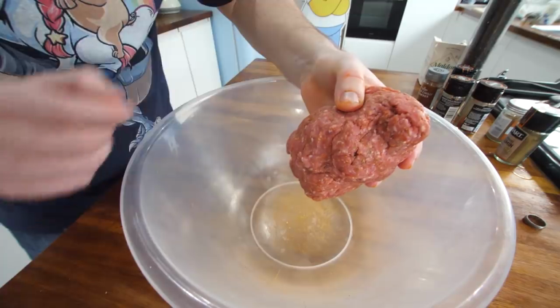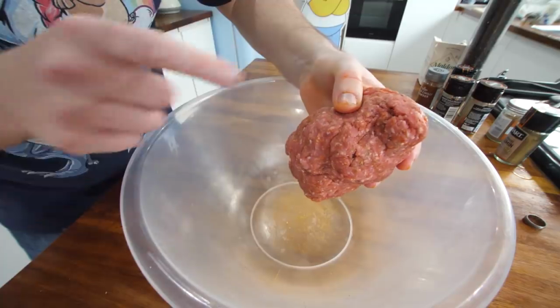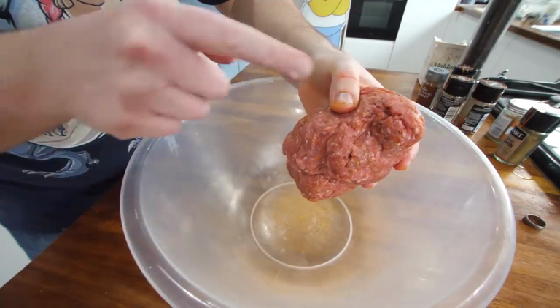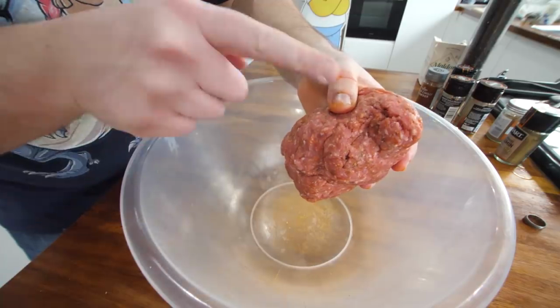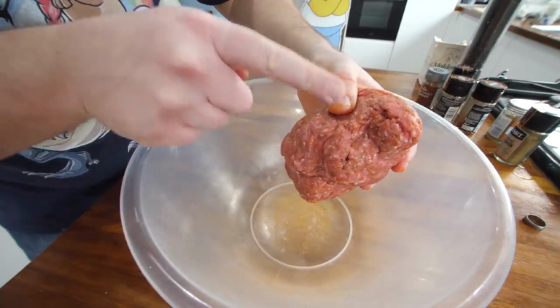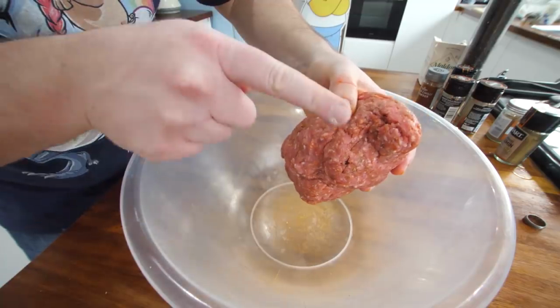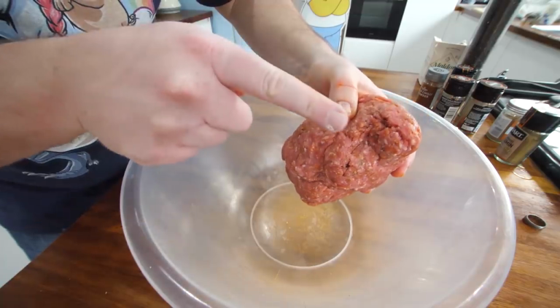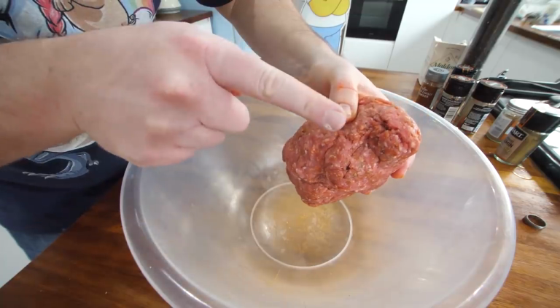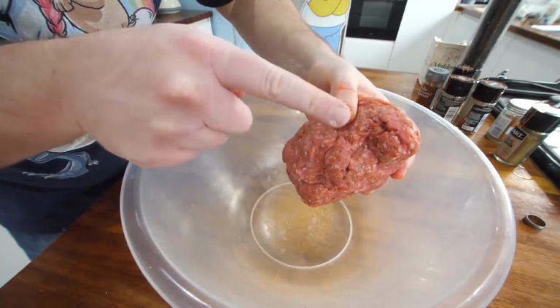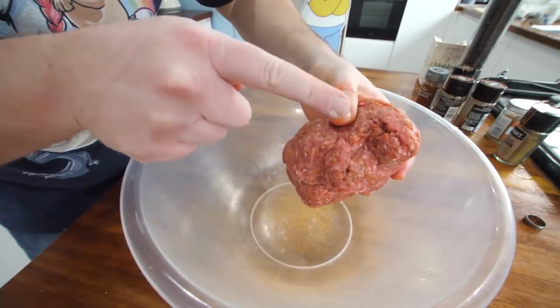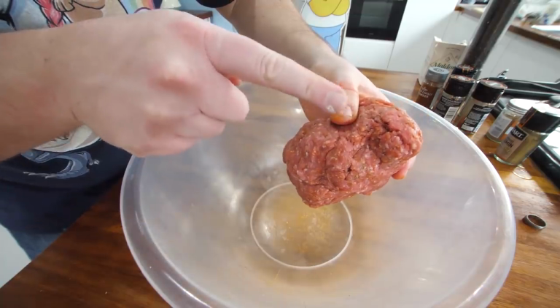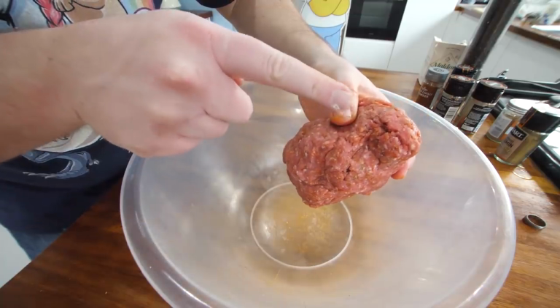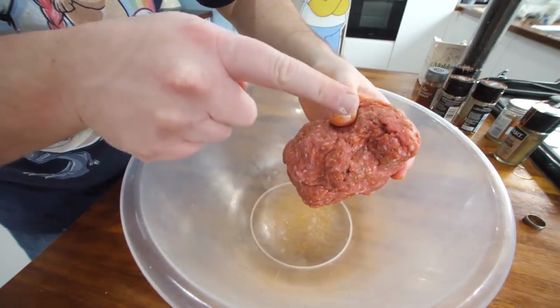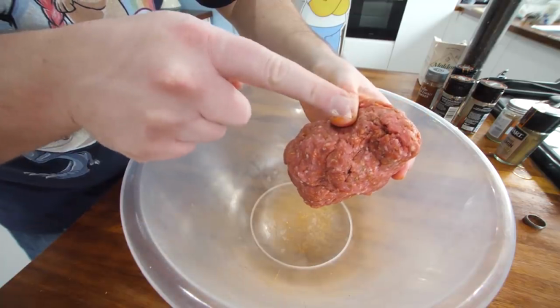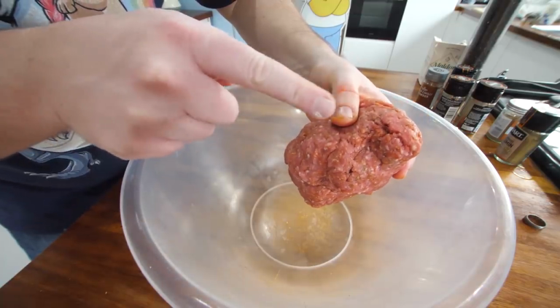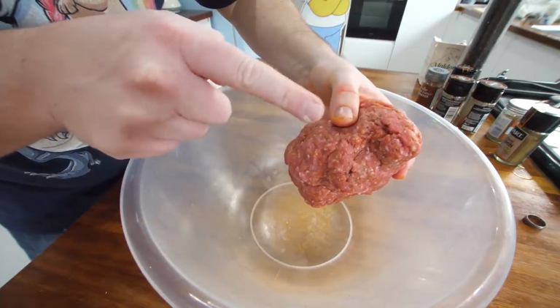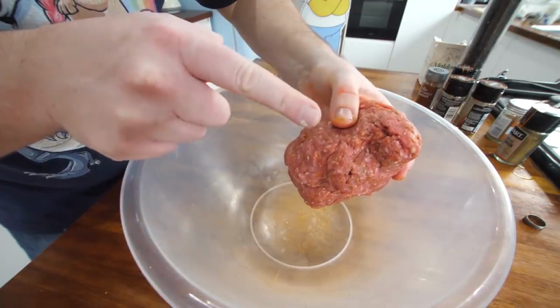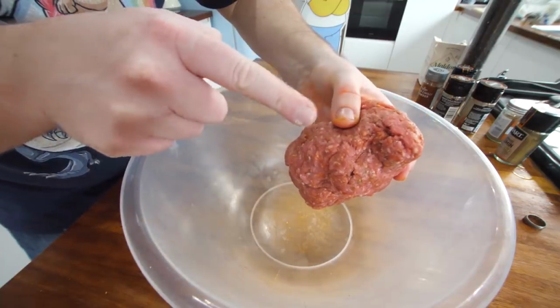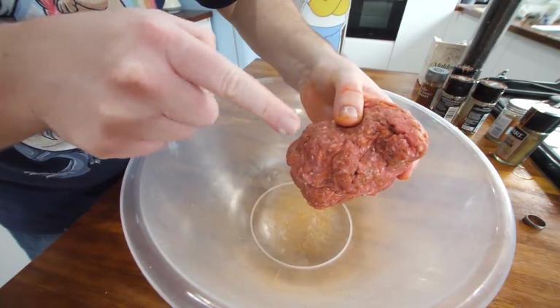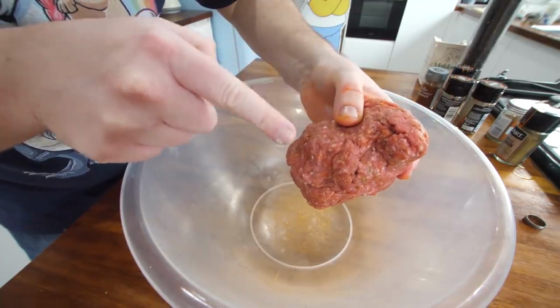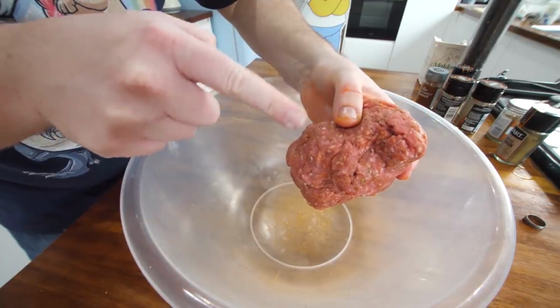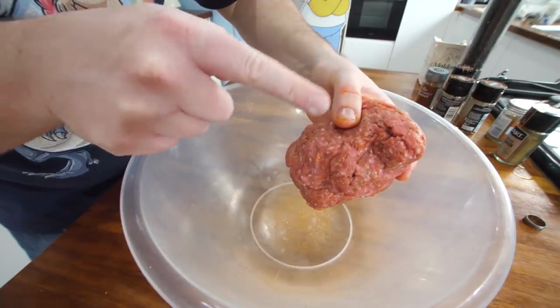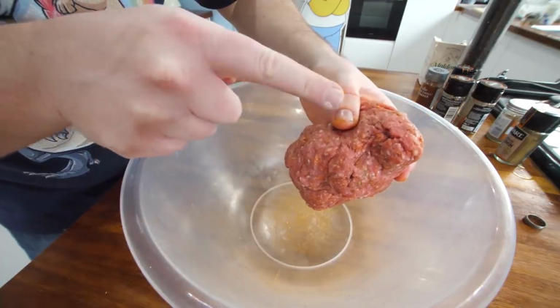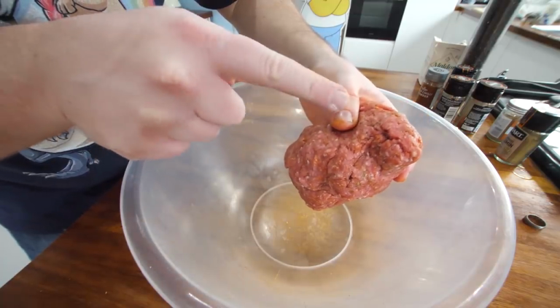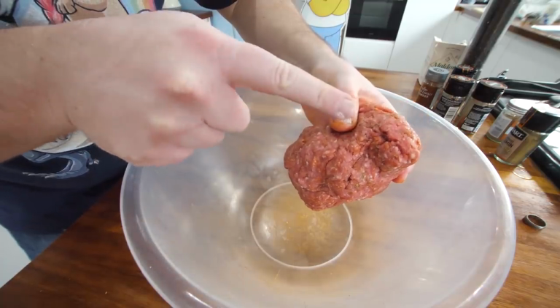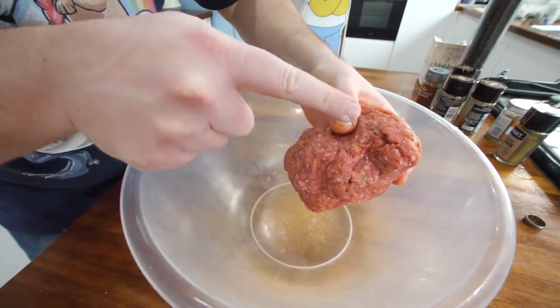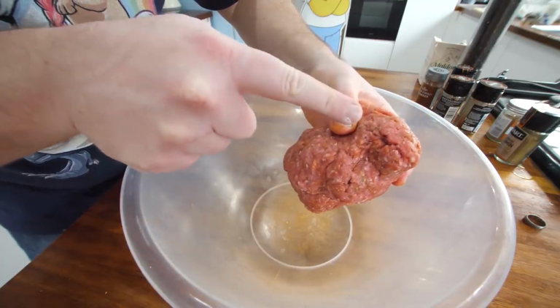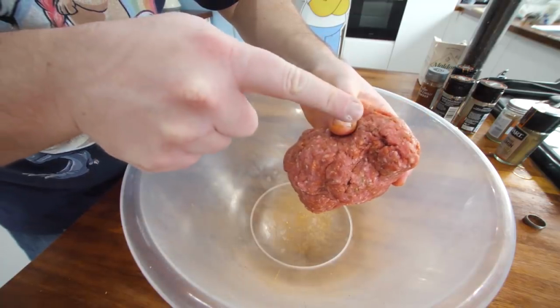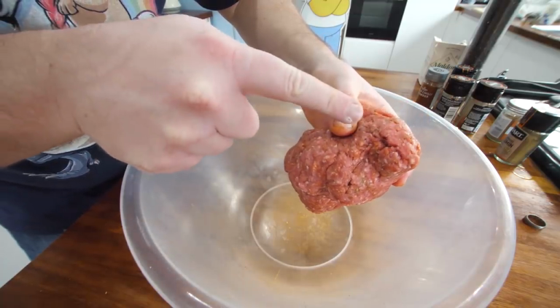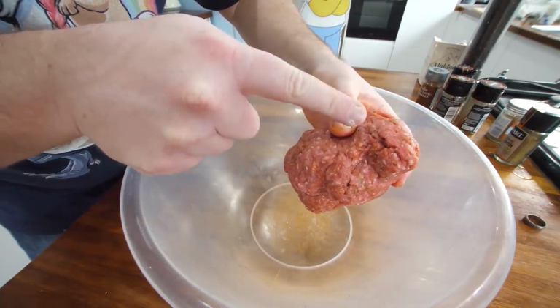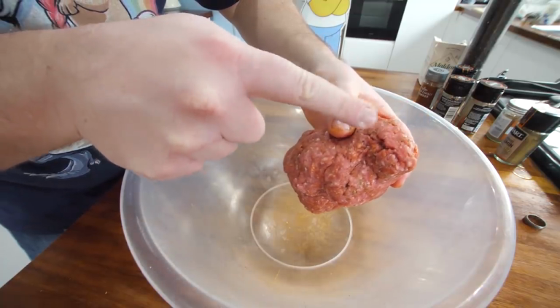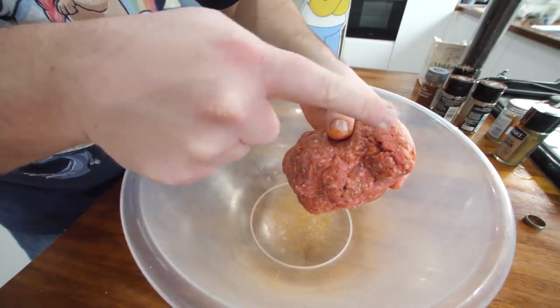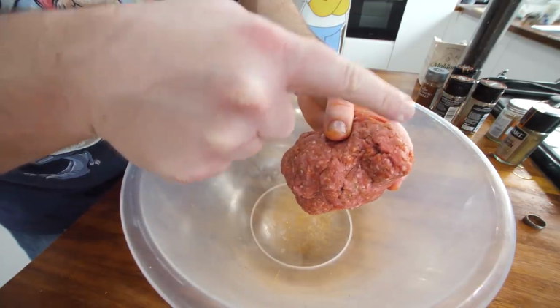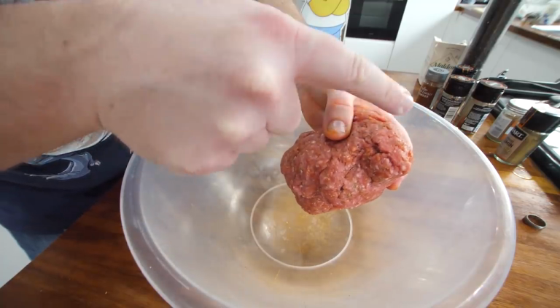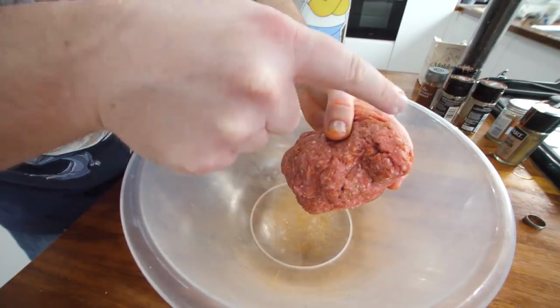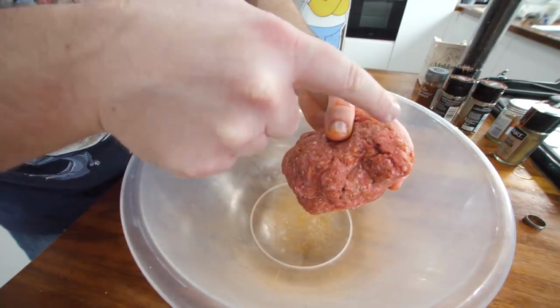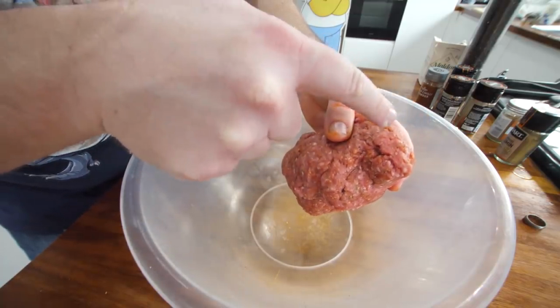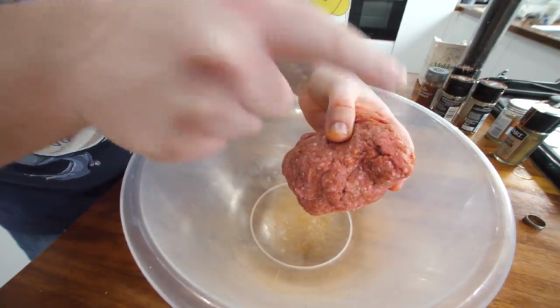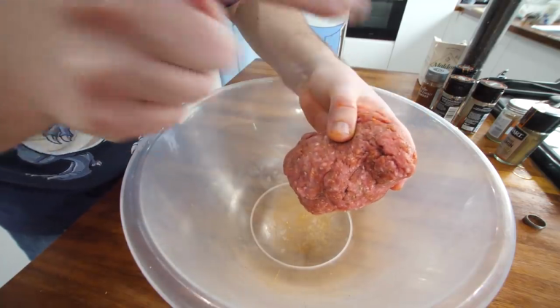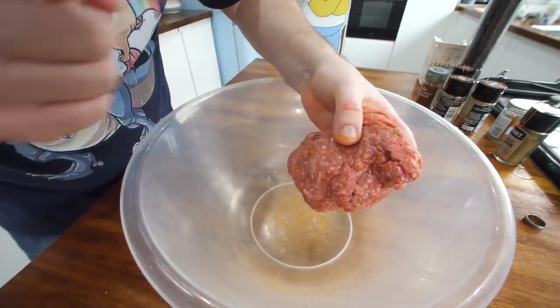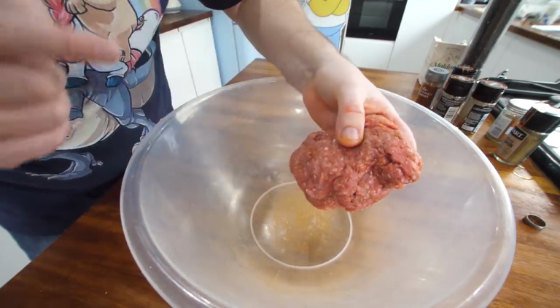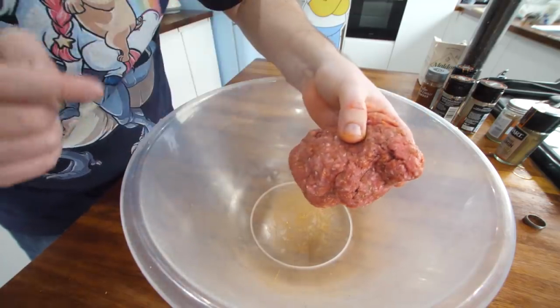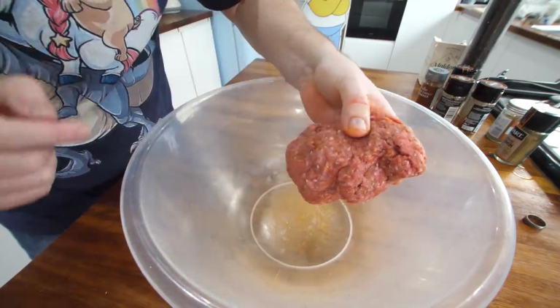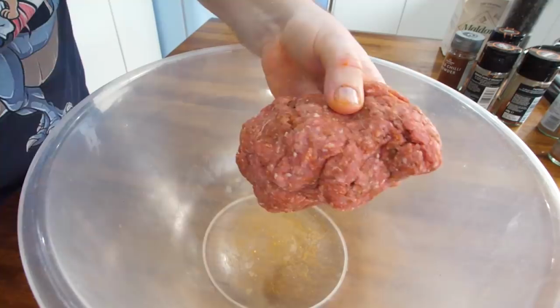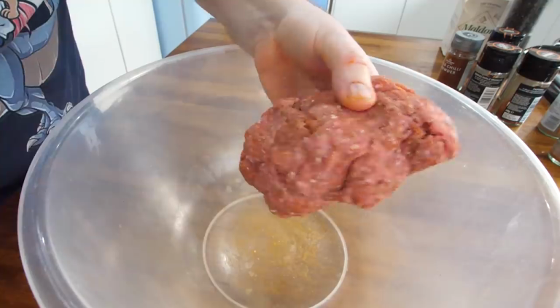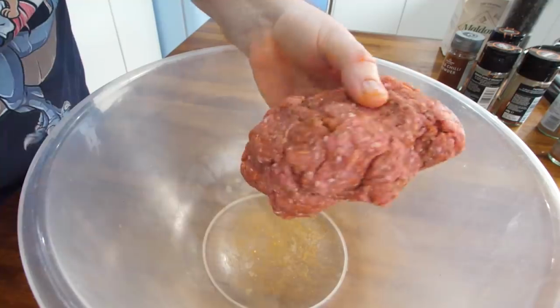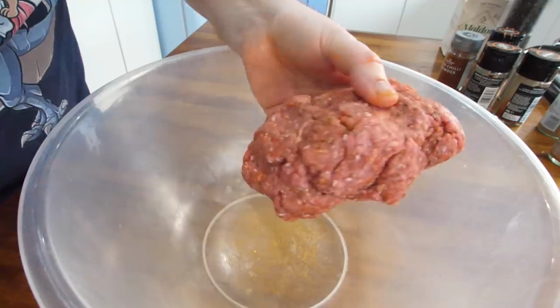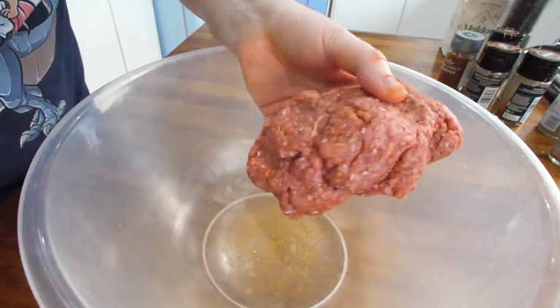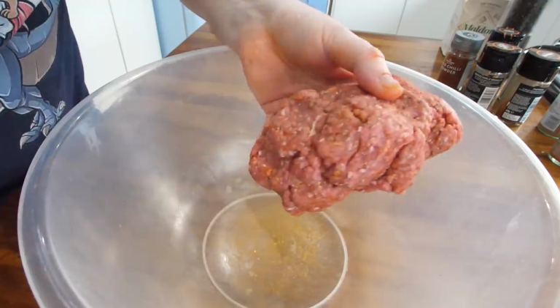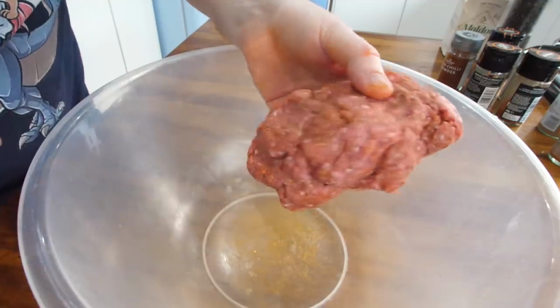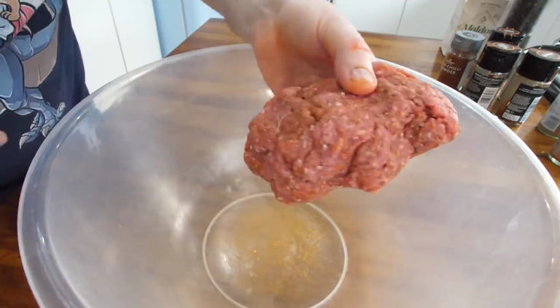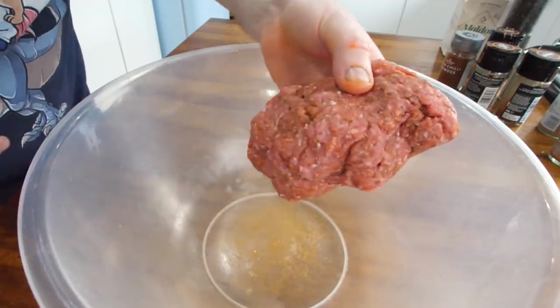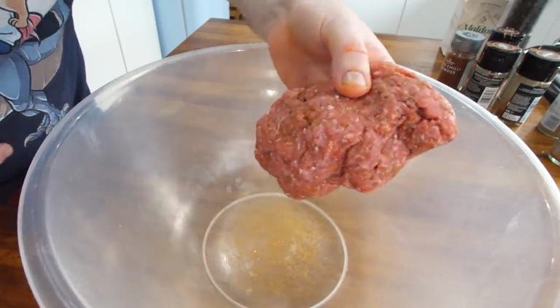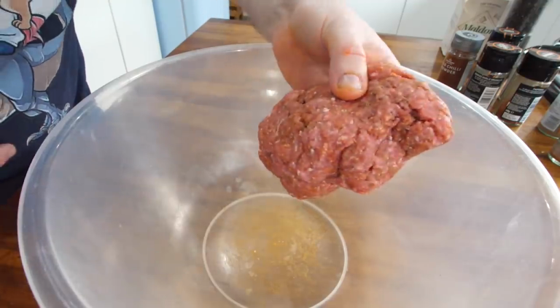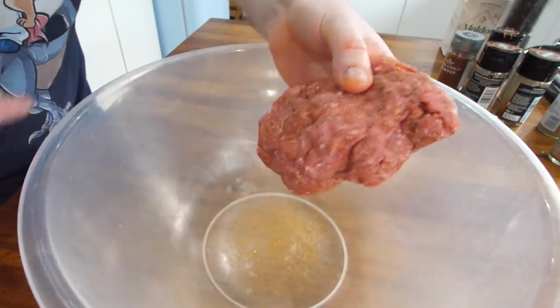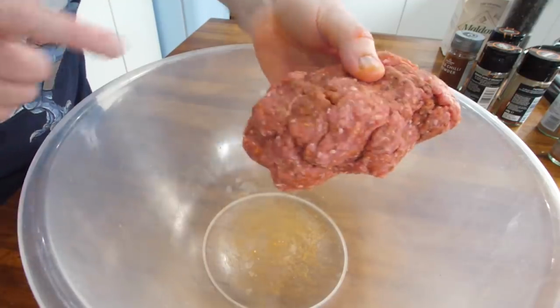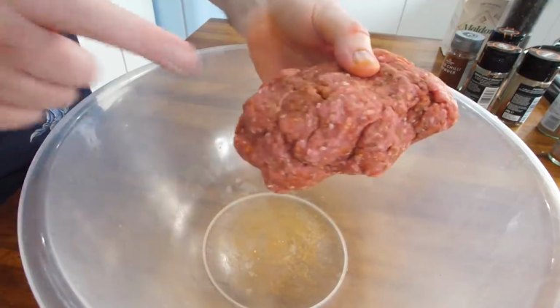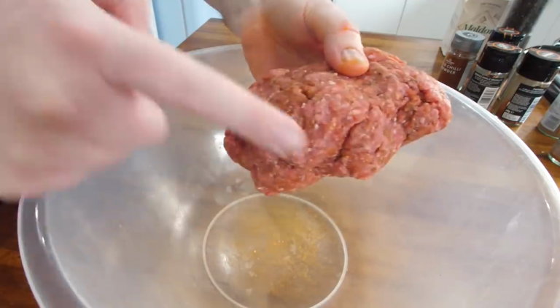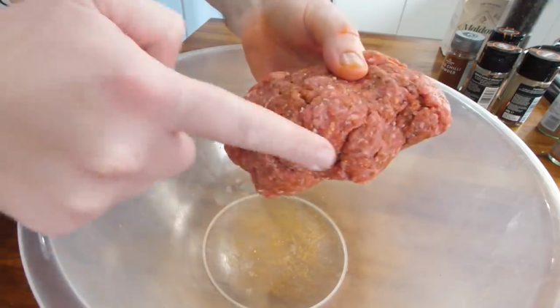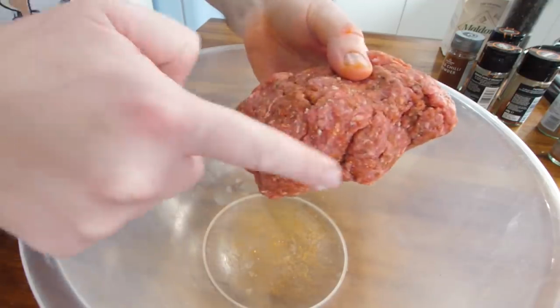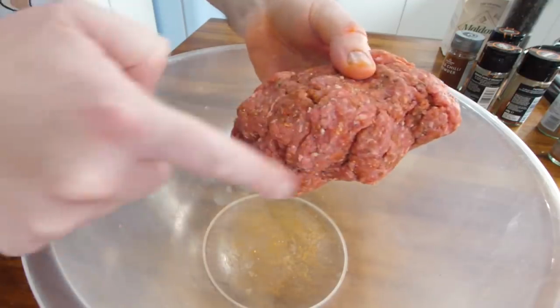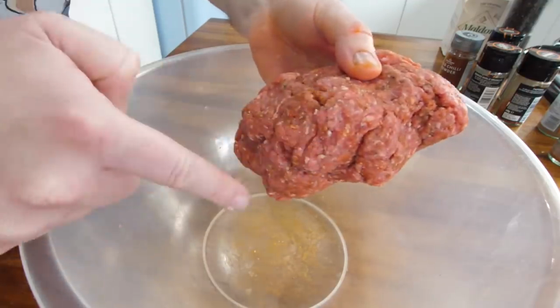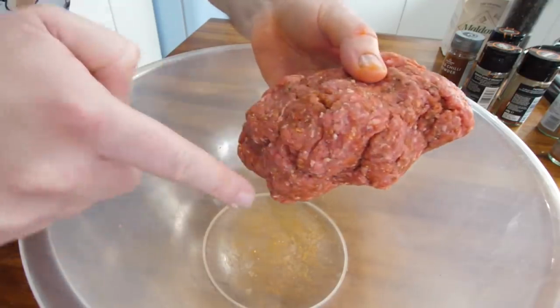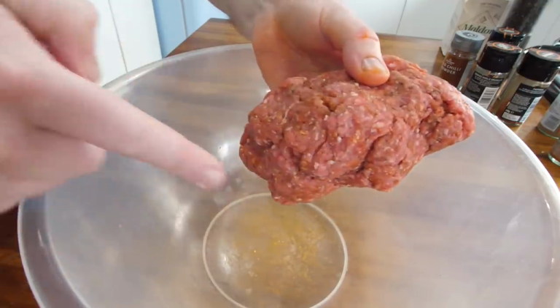Does that look like a hamster? Or like a gerbil? Look, there's the eye. There's the nose. Oh my, there's the legs.